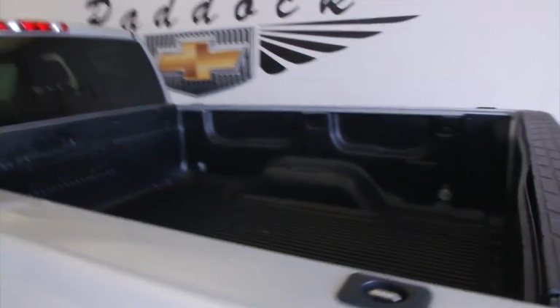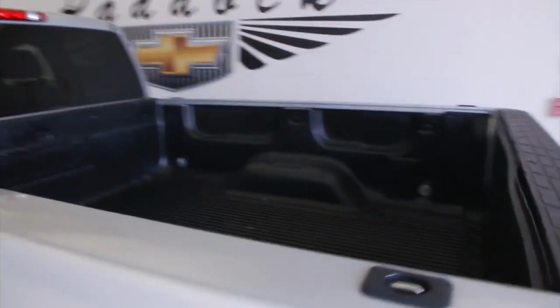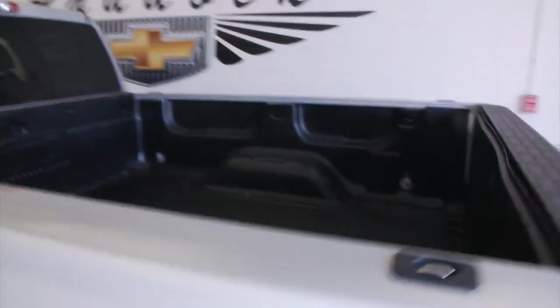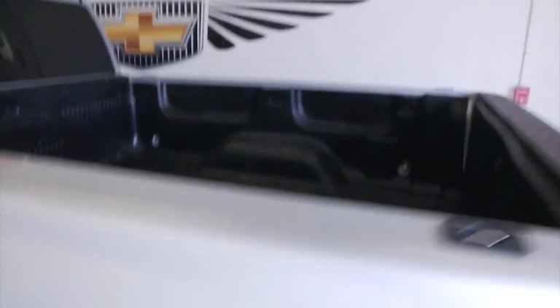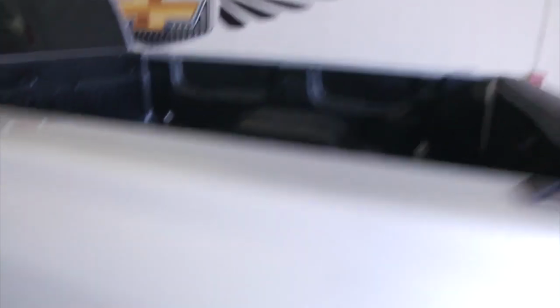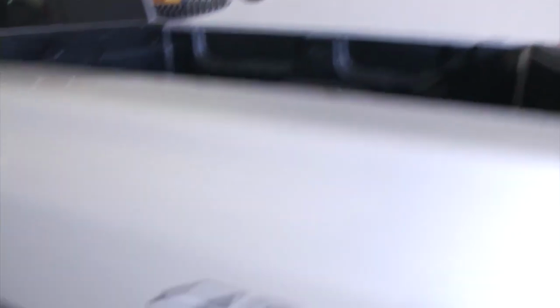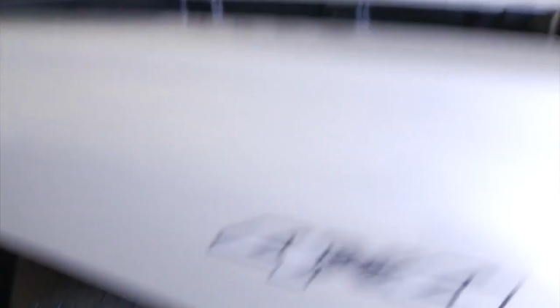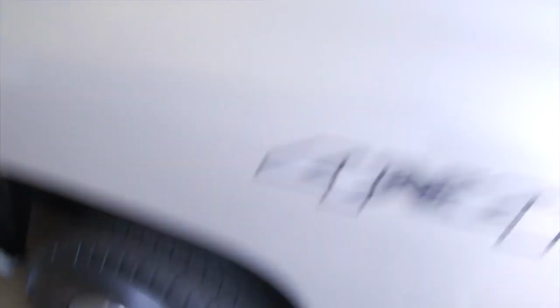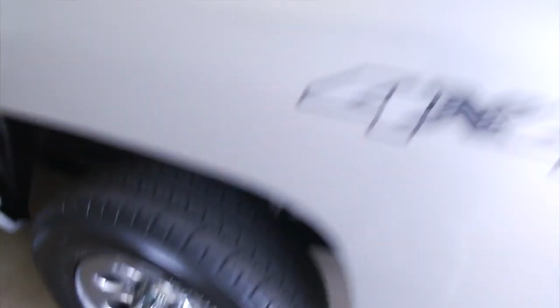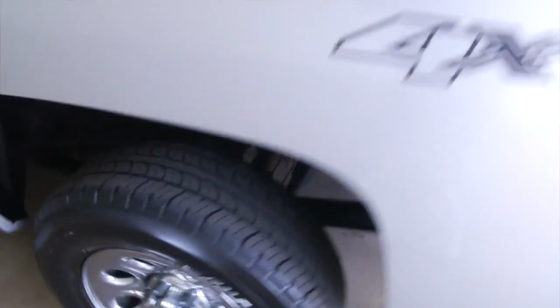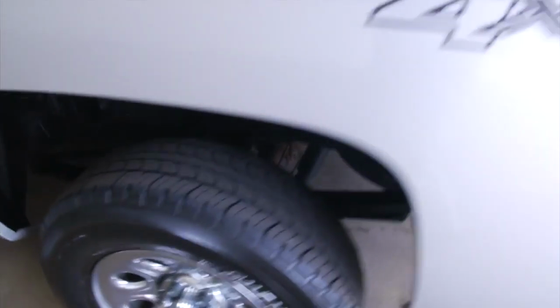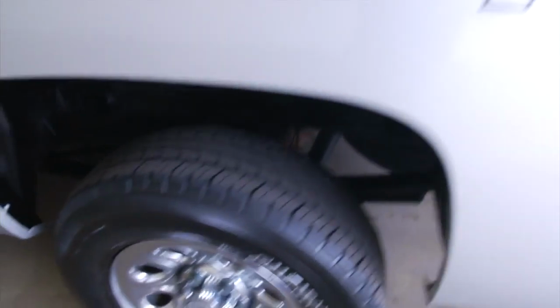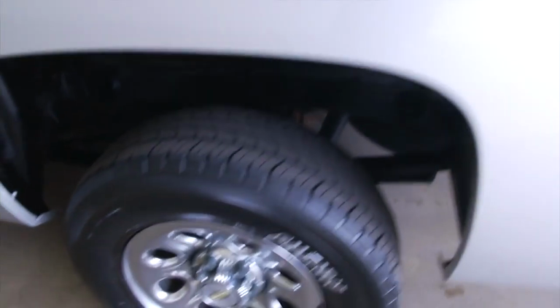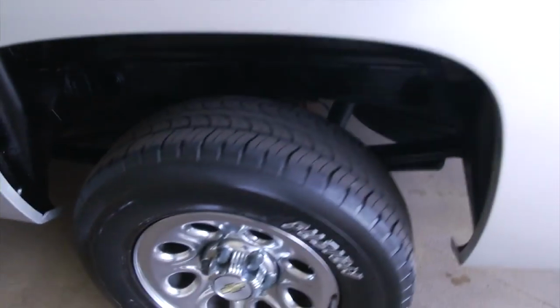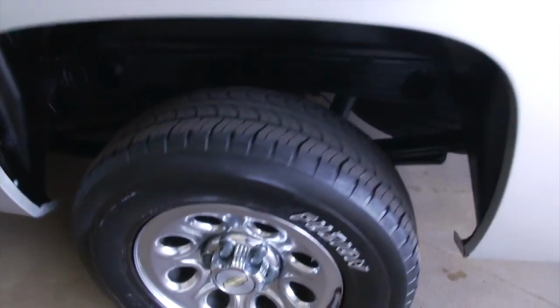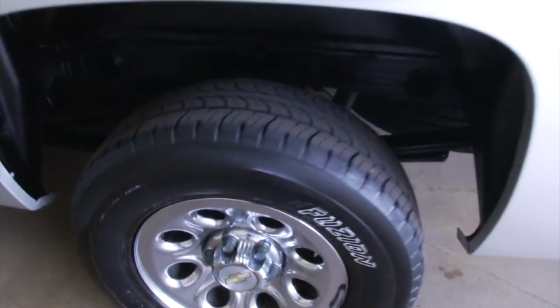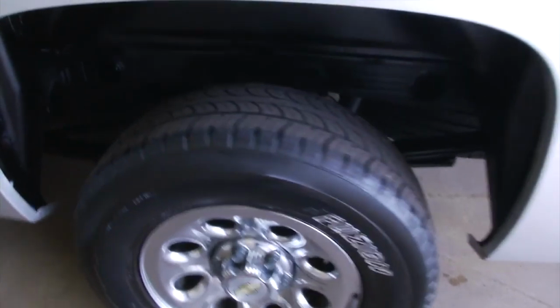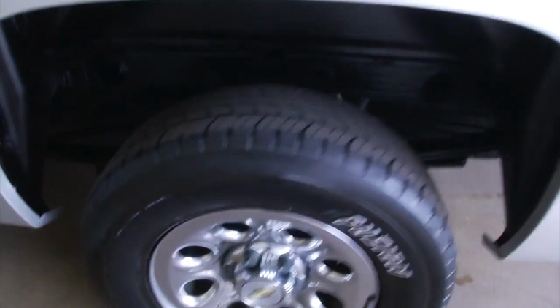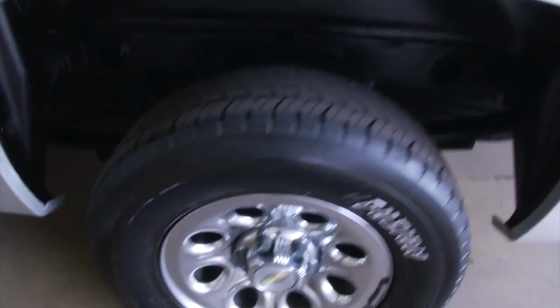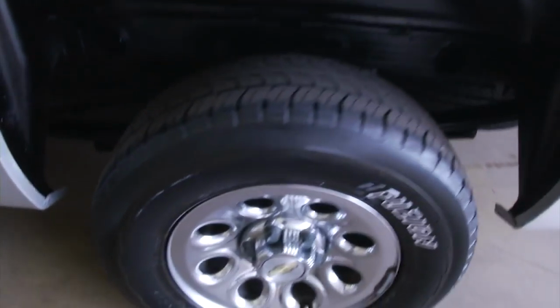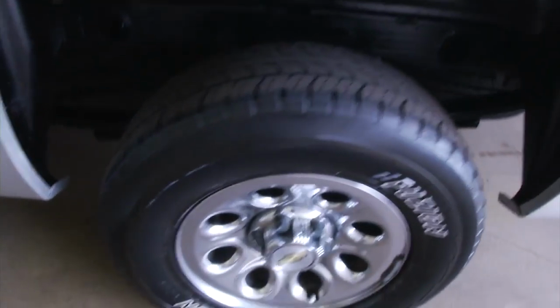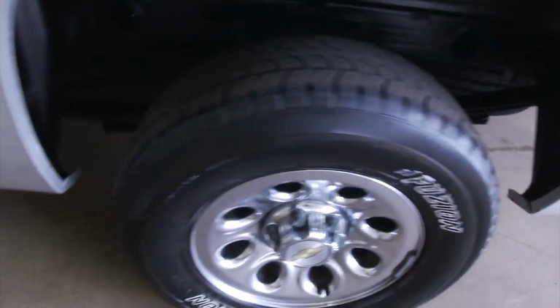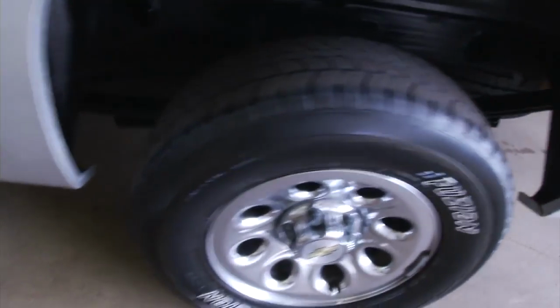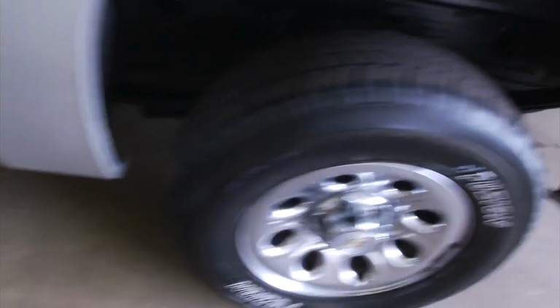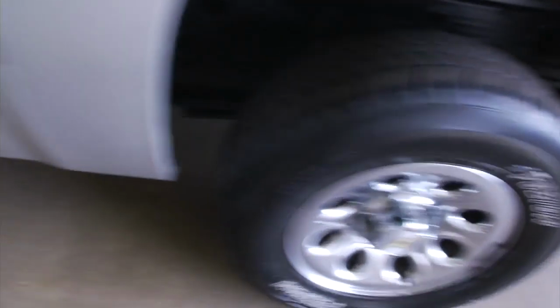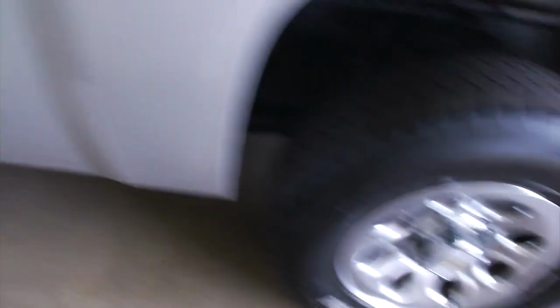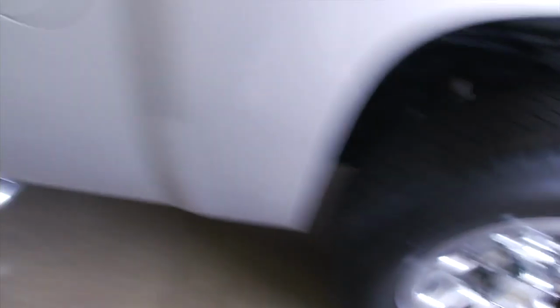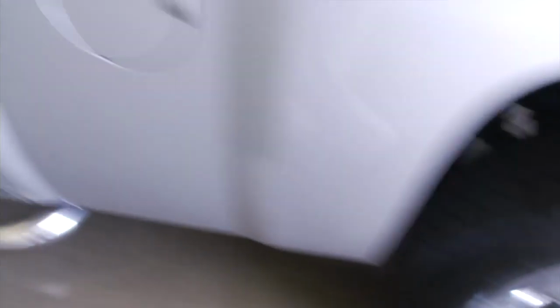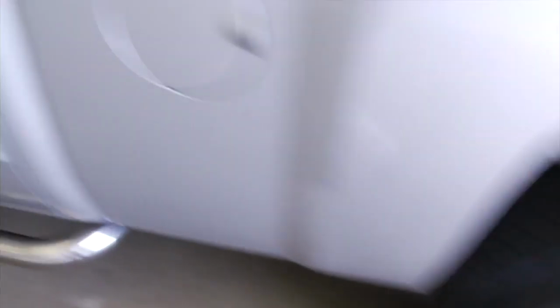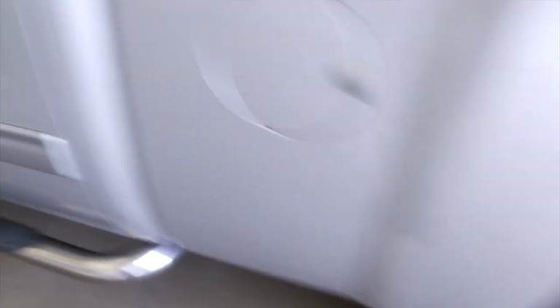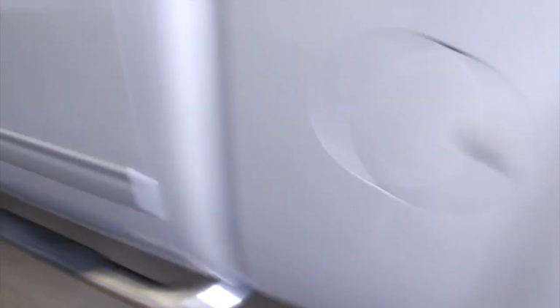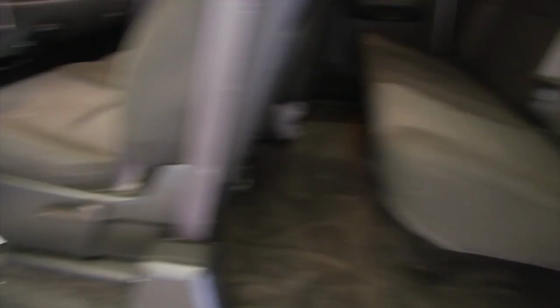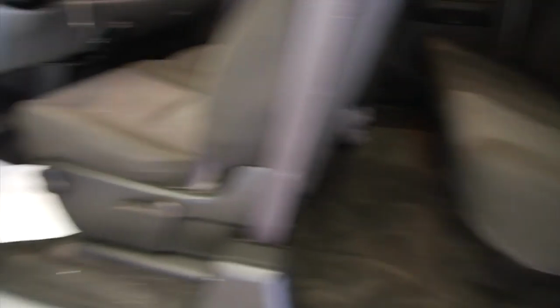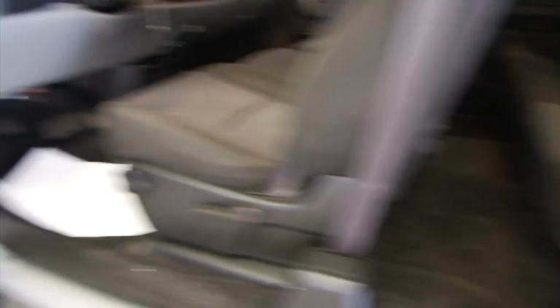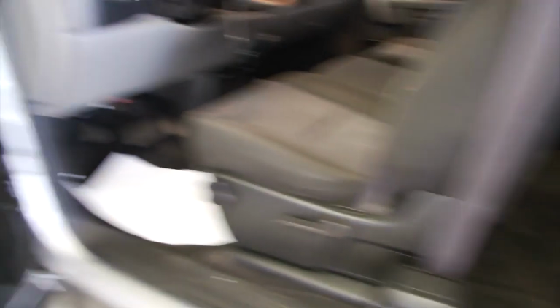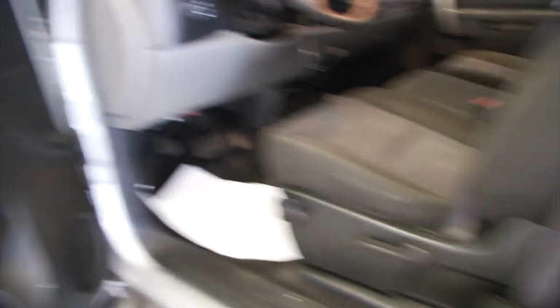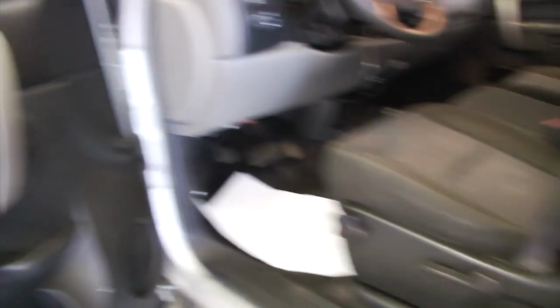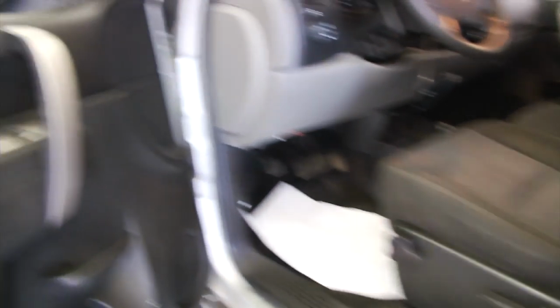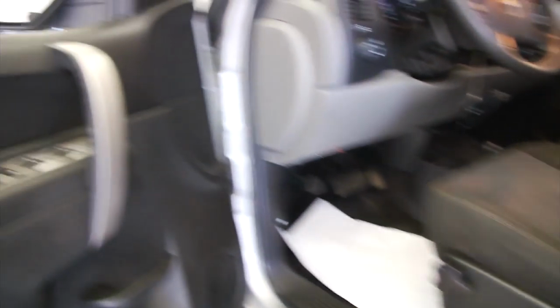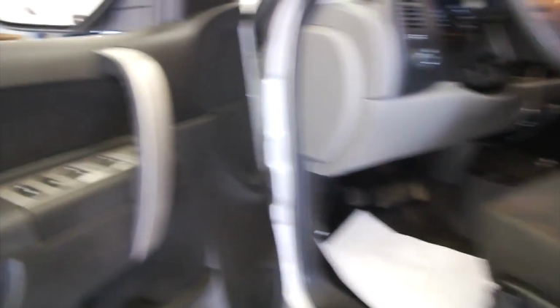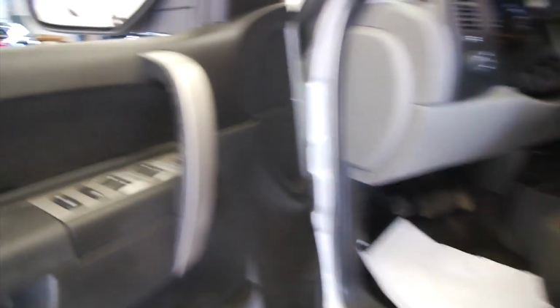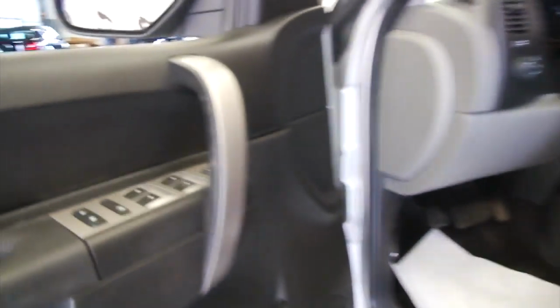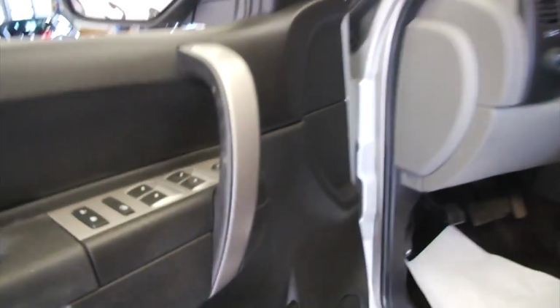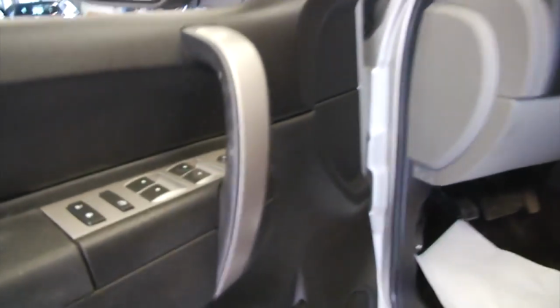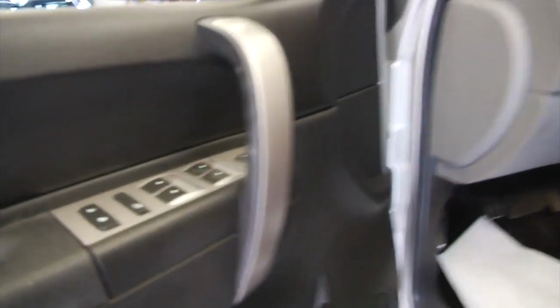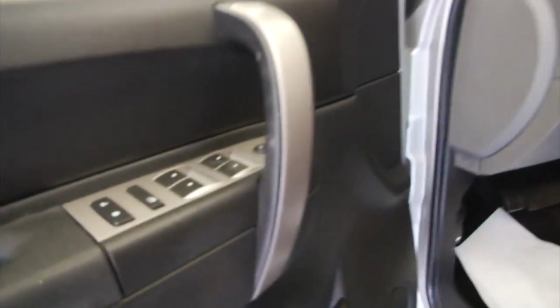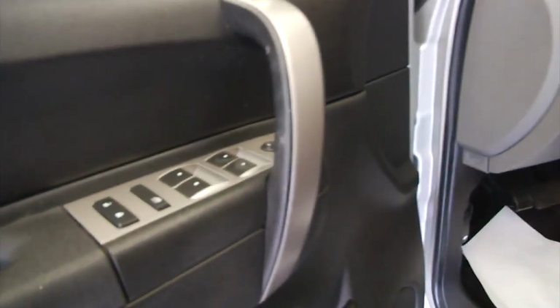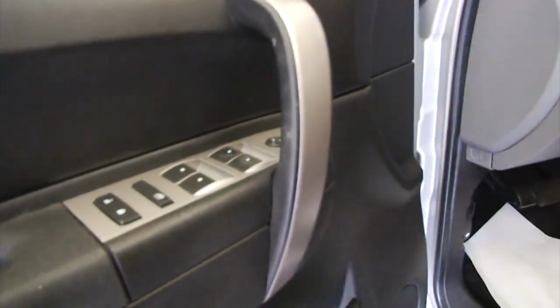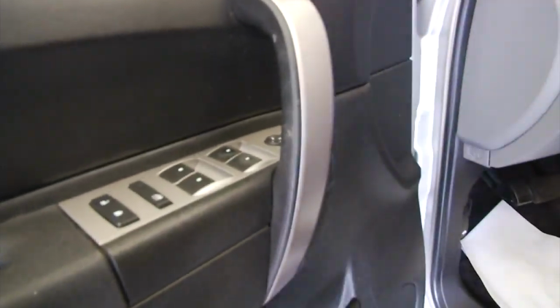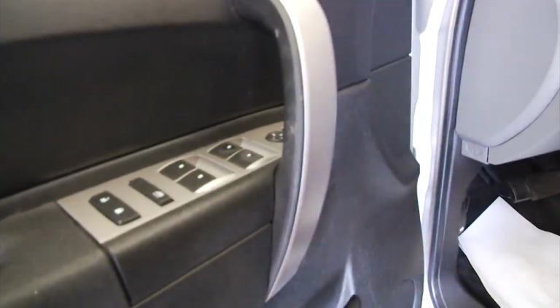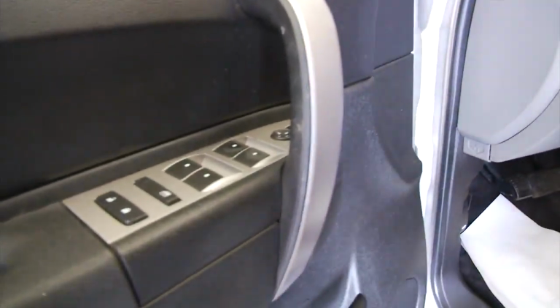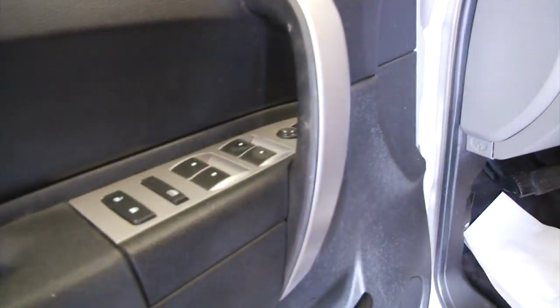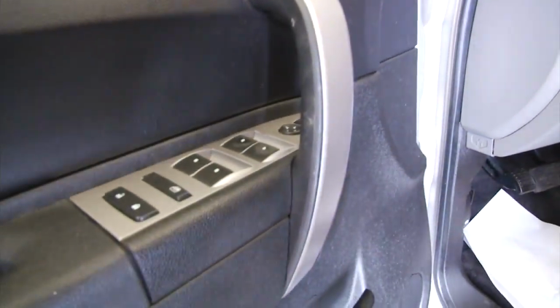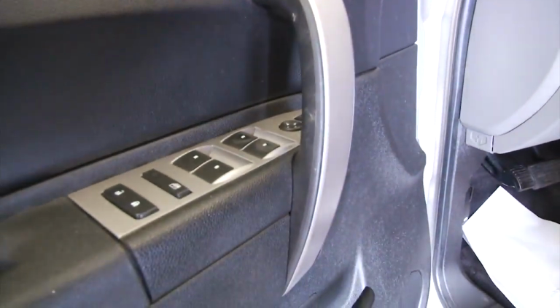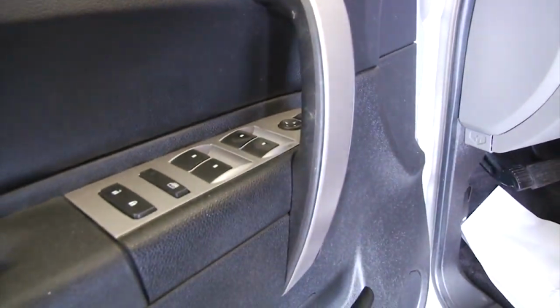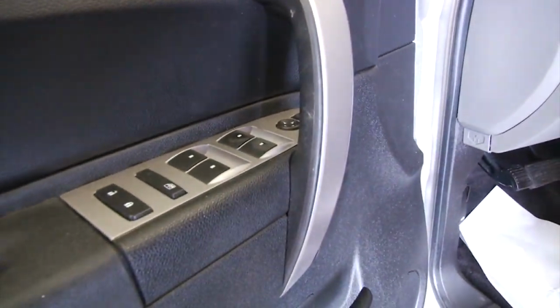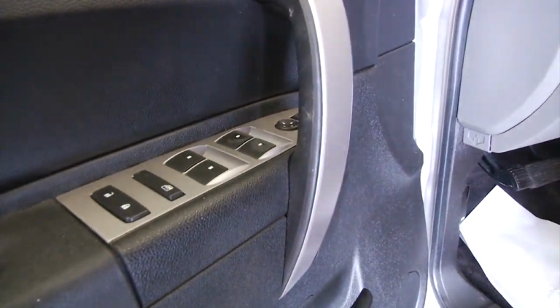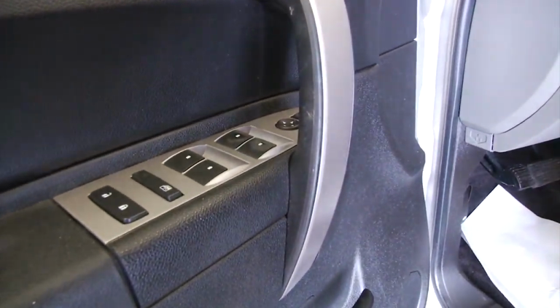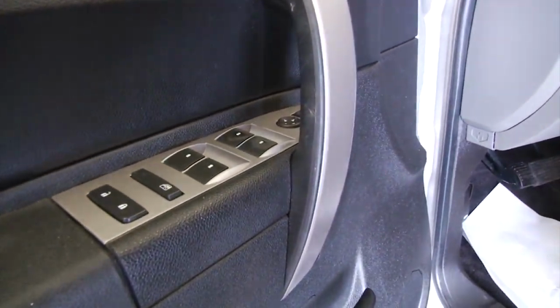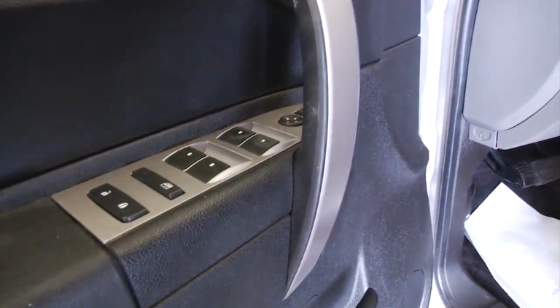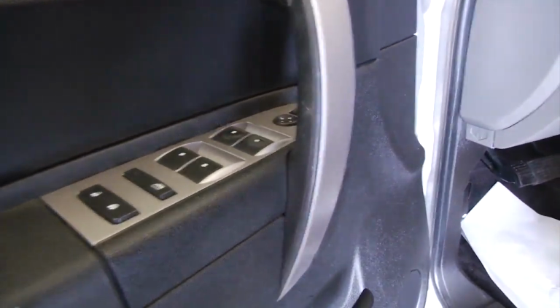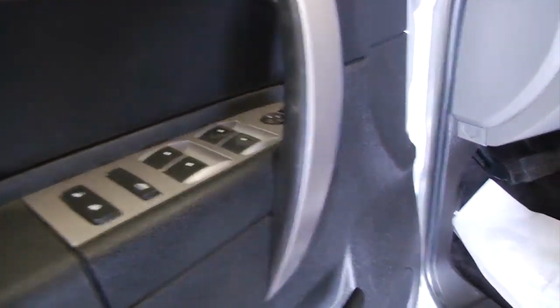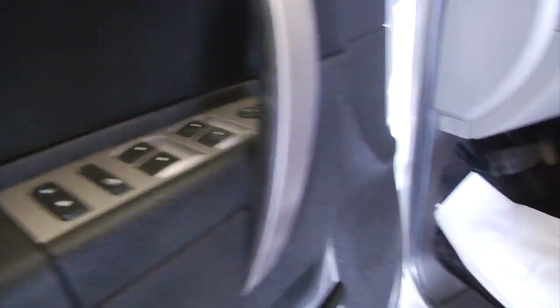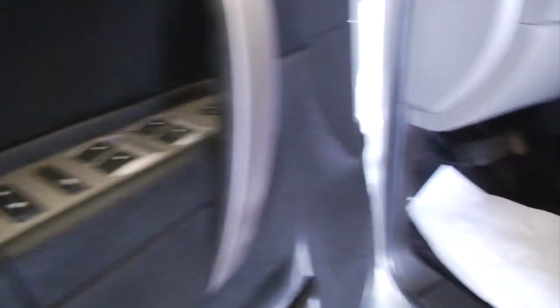You can see the bed liner, aluminum alloy wheels, and chrome step assist.